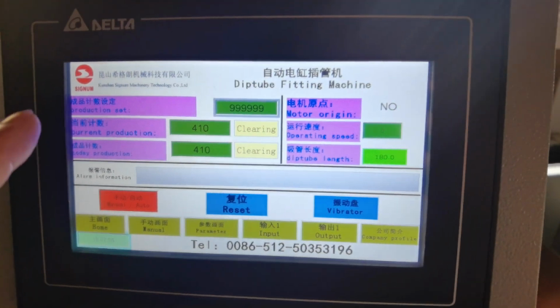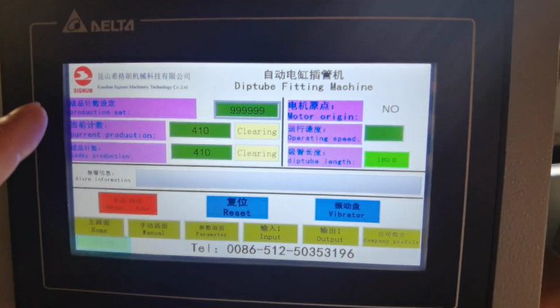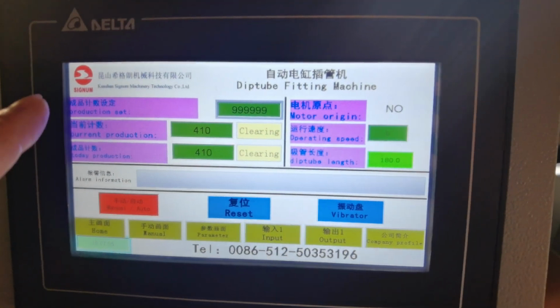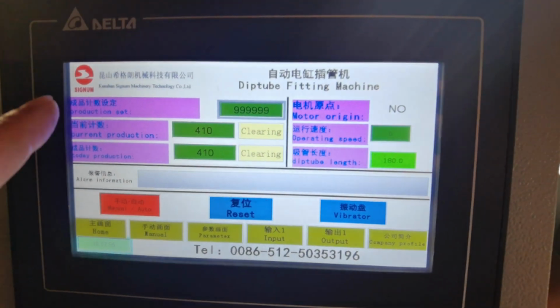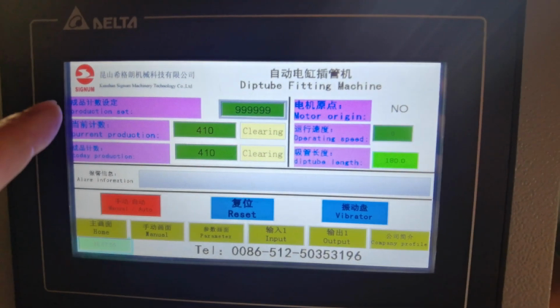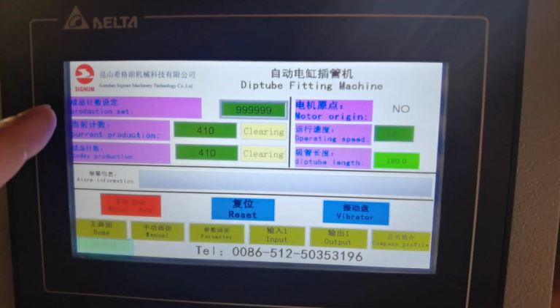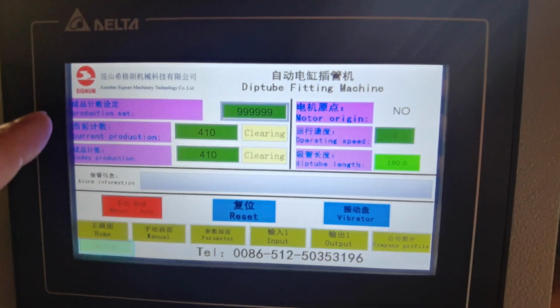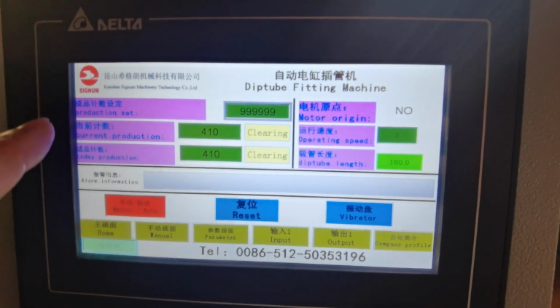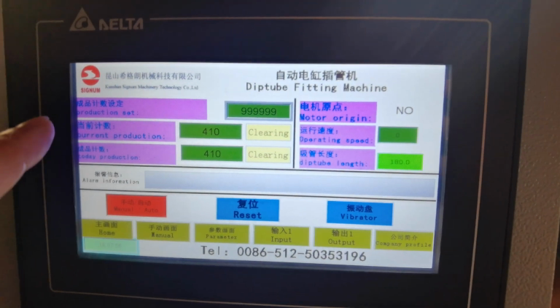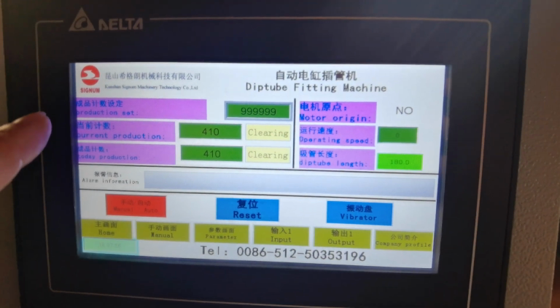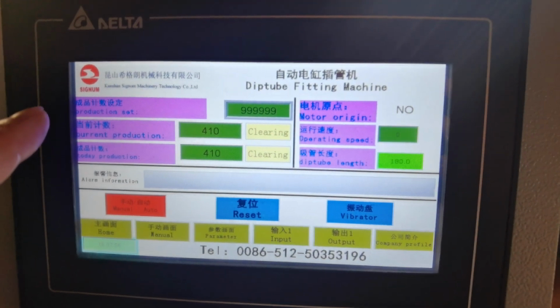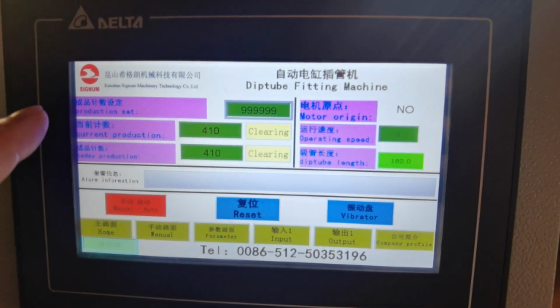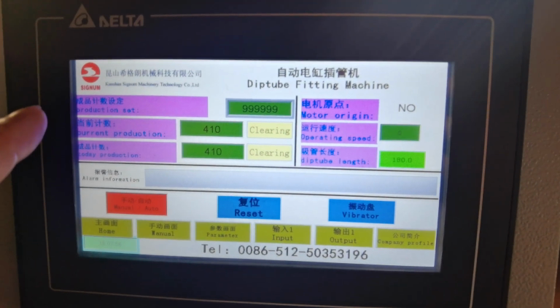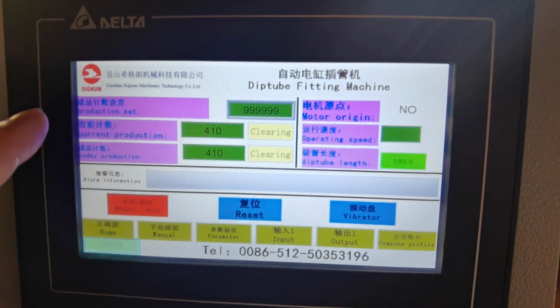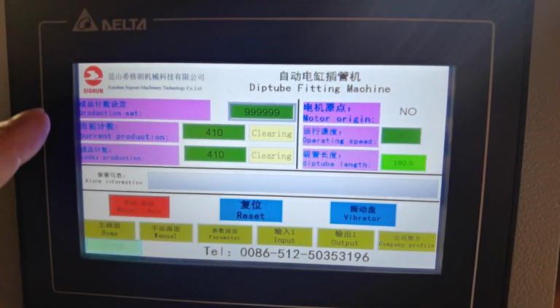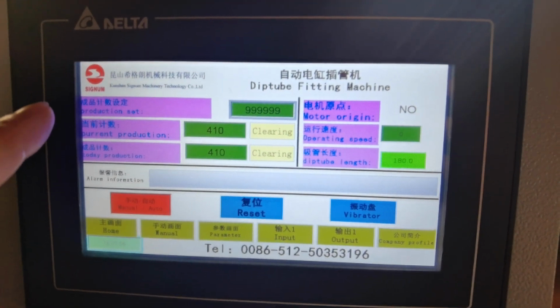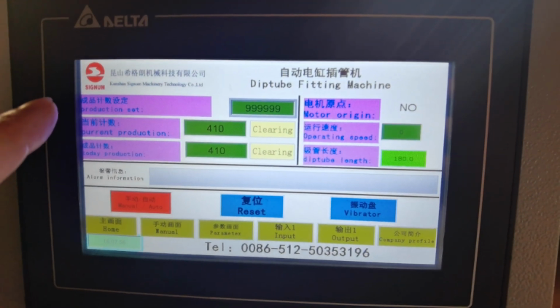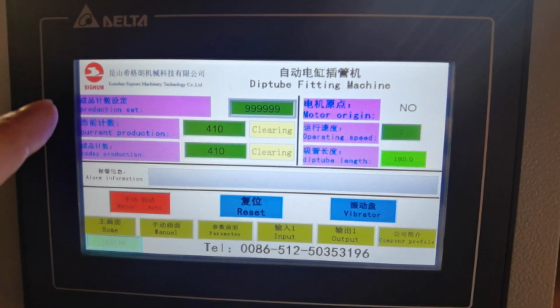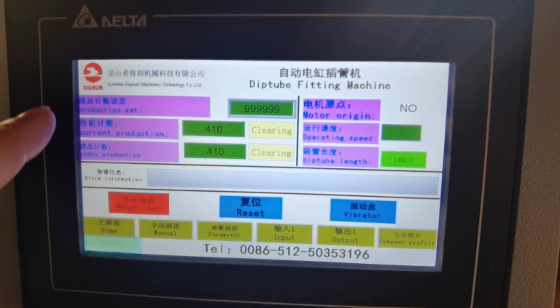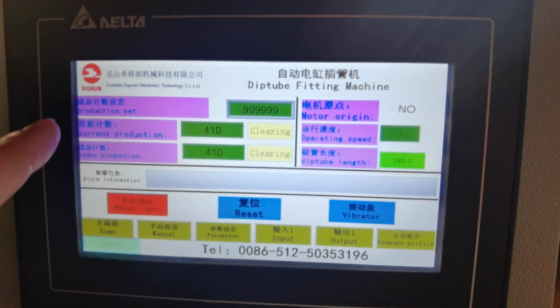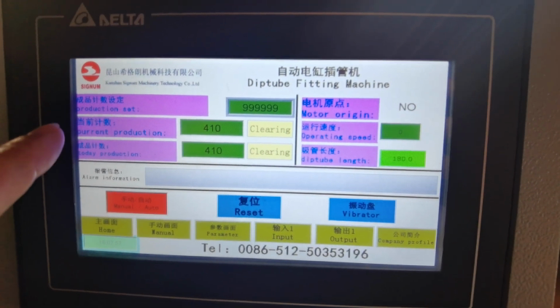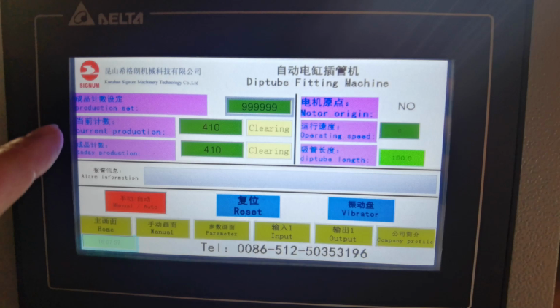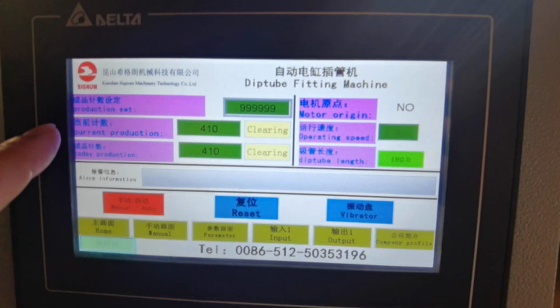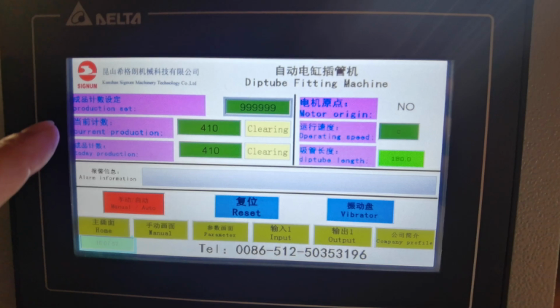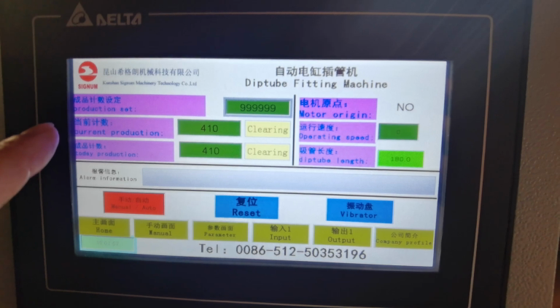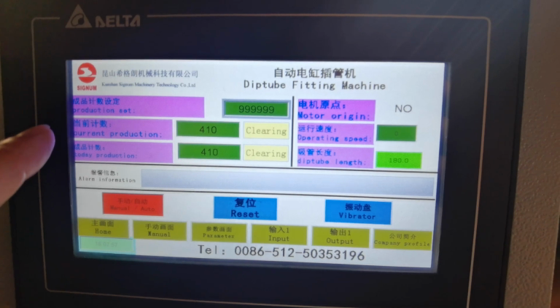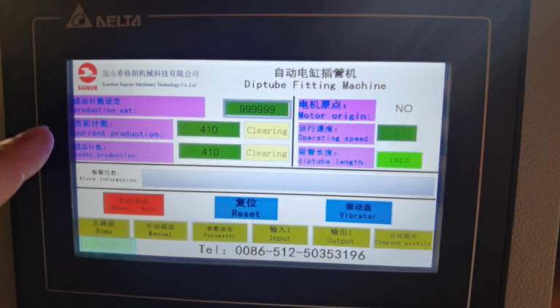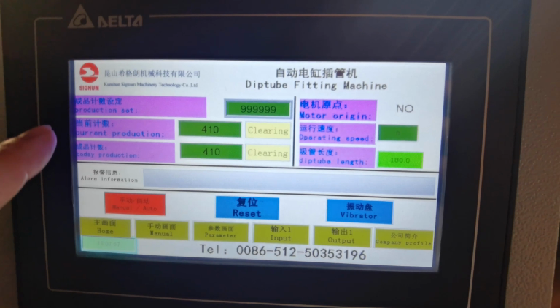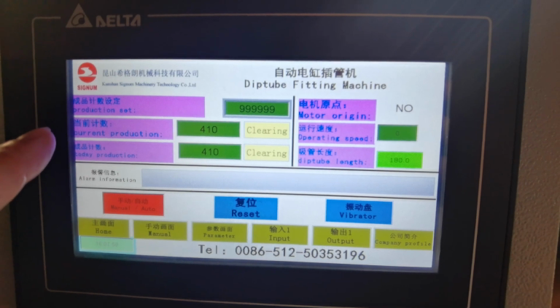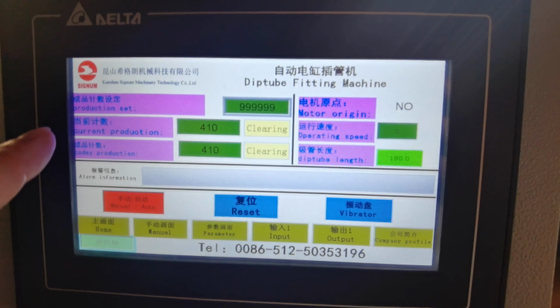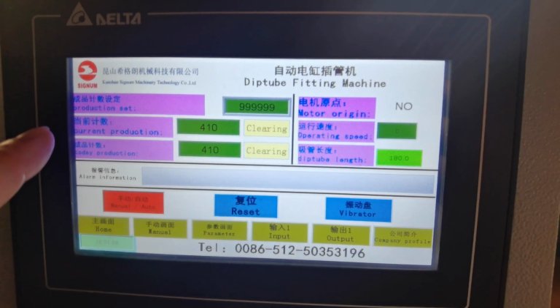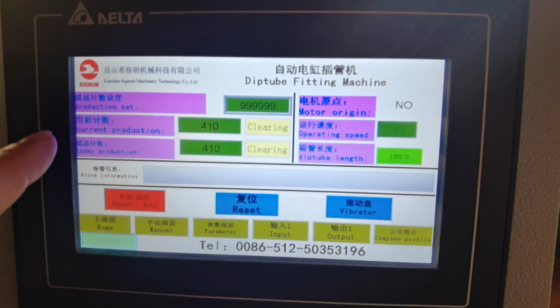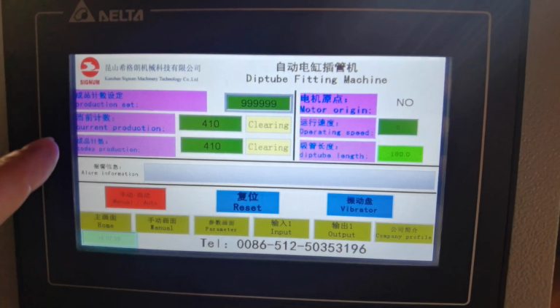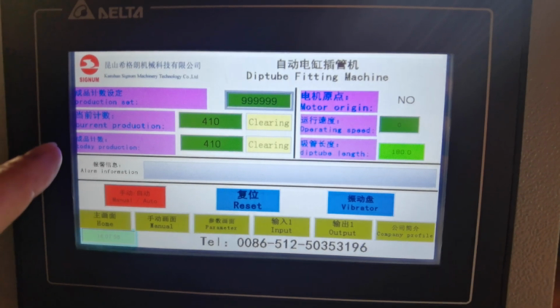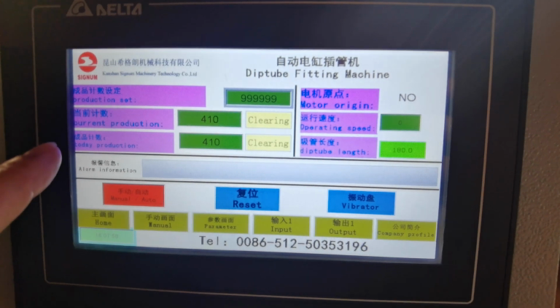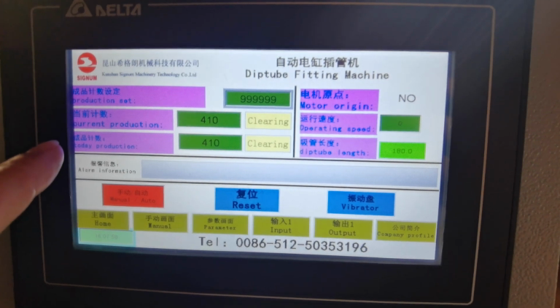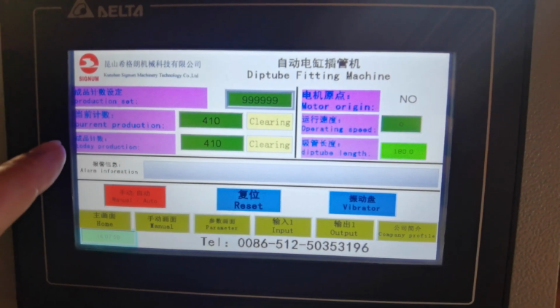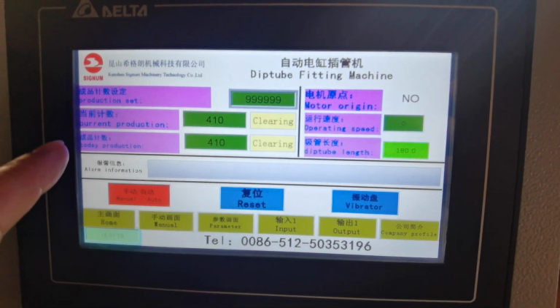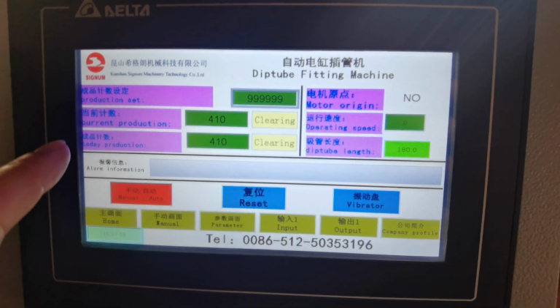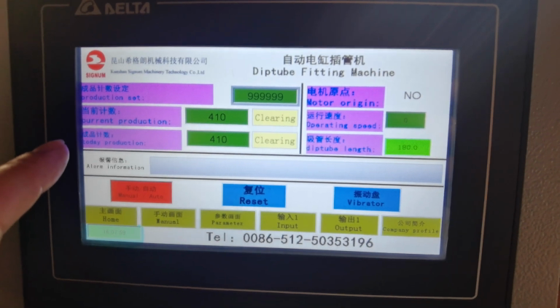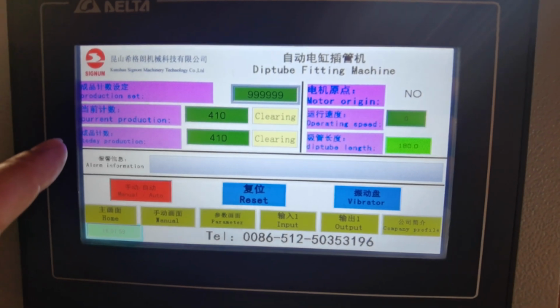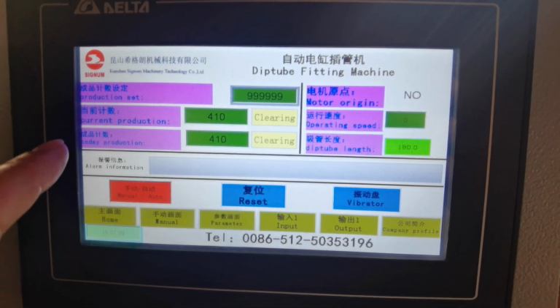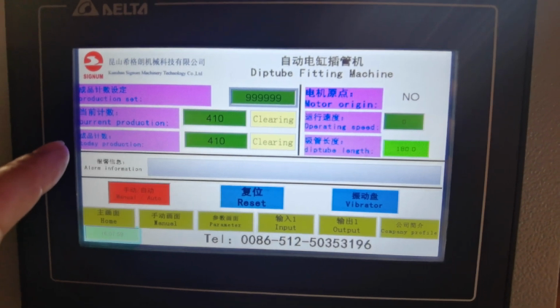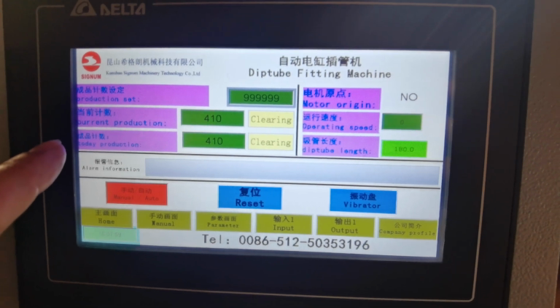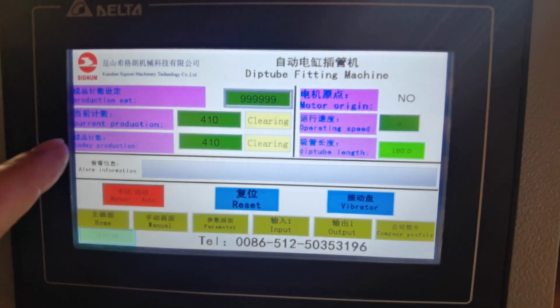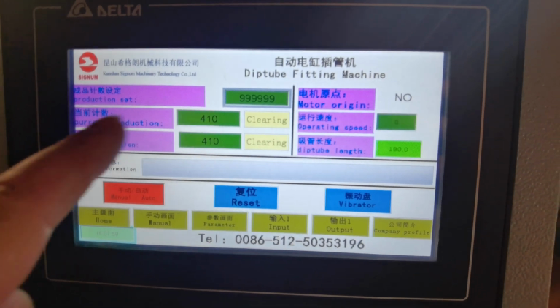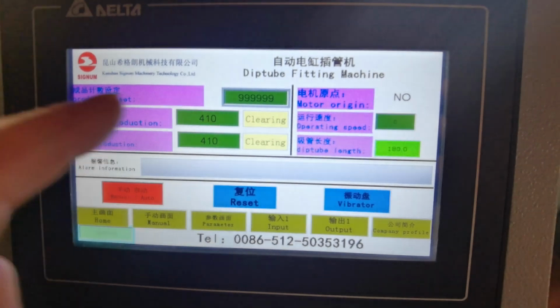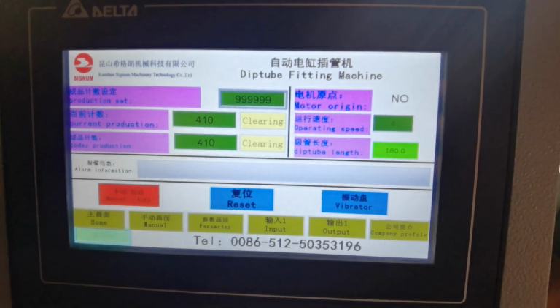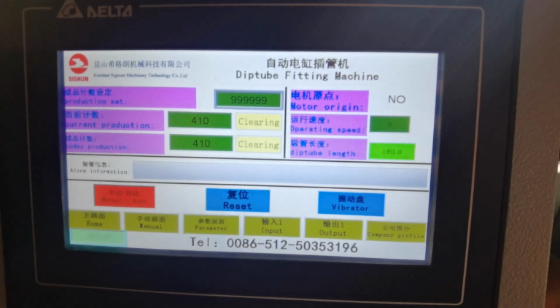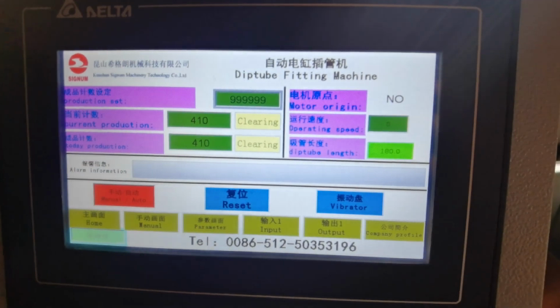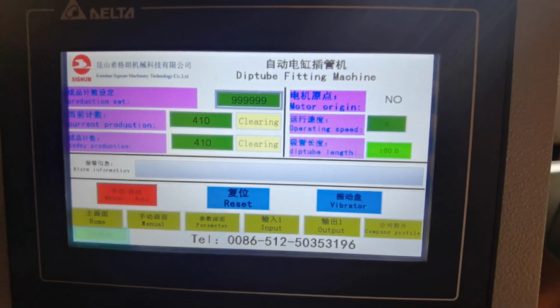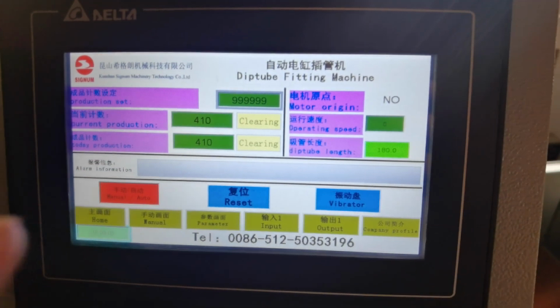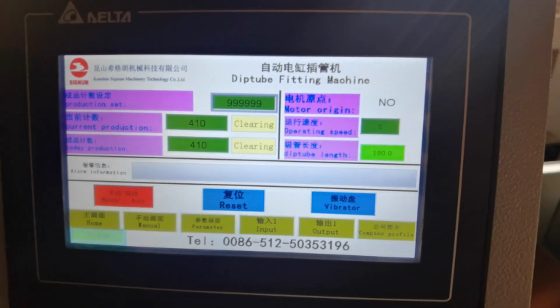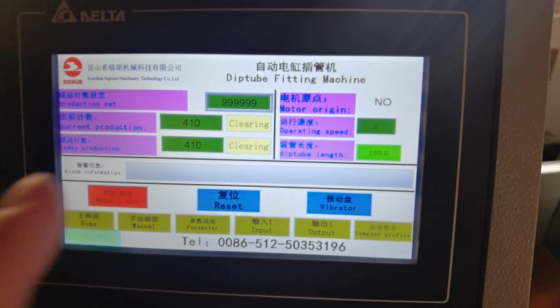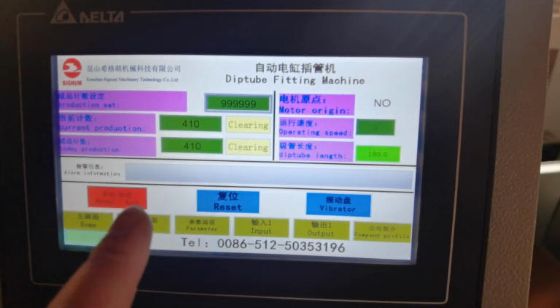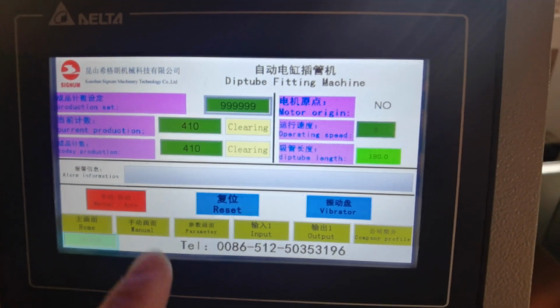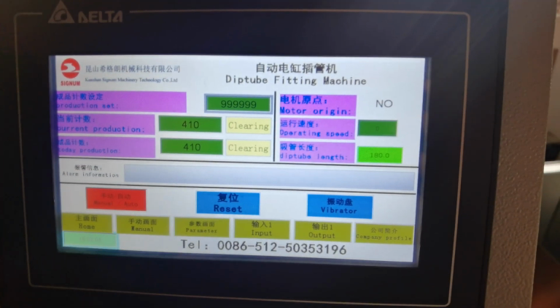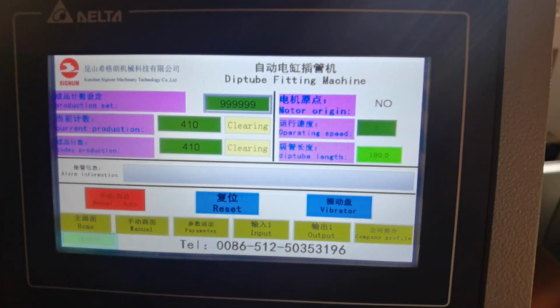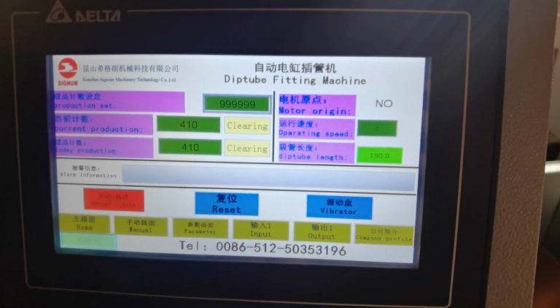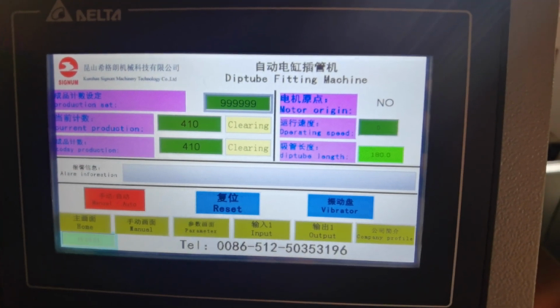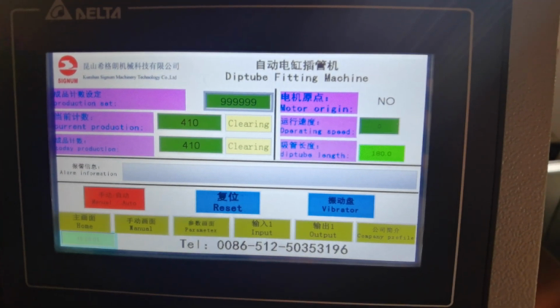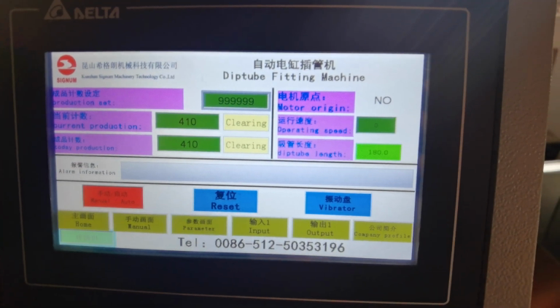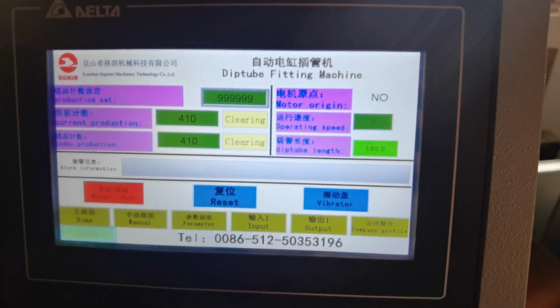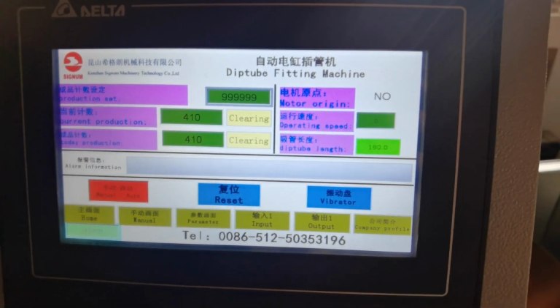There are different data displayed, including total and current counts.